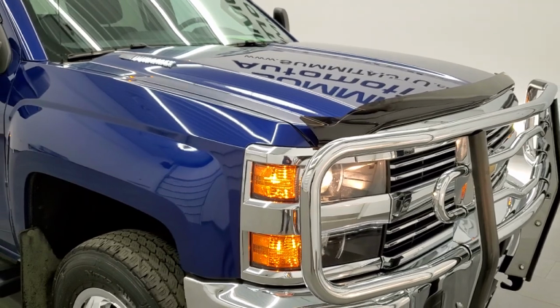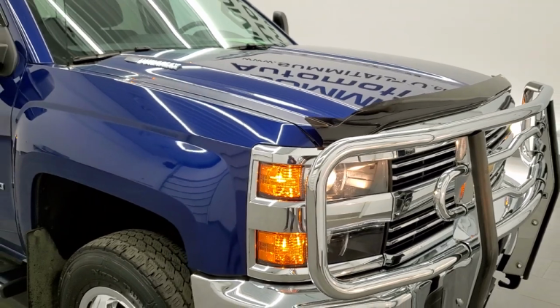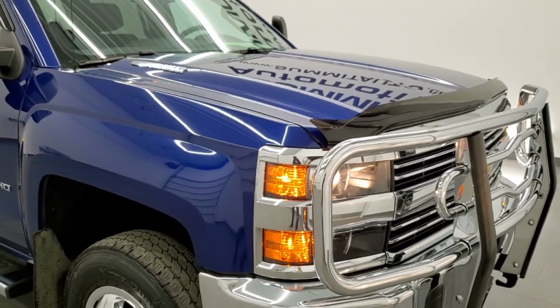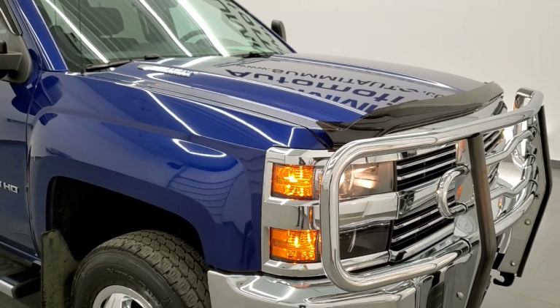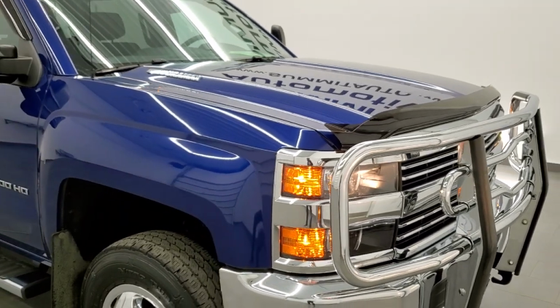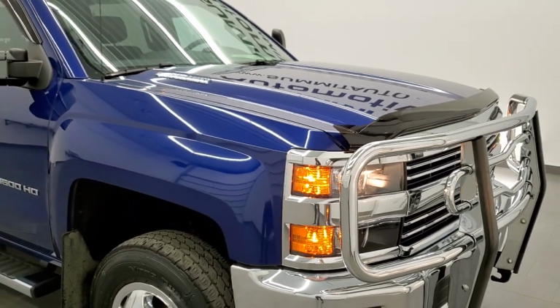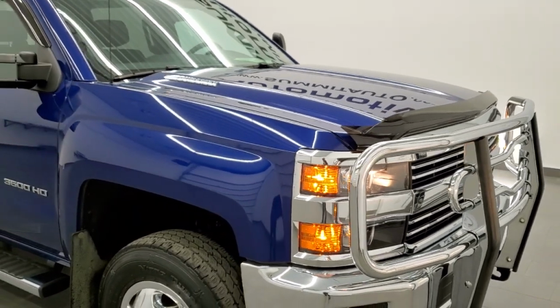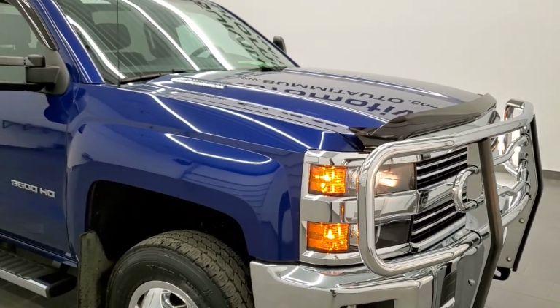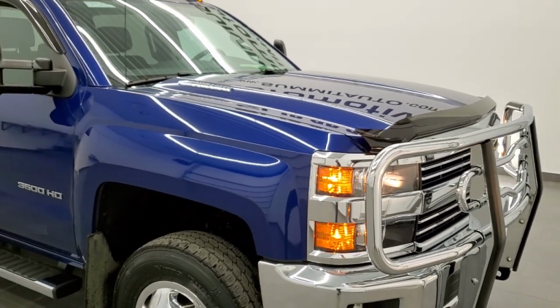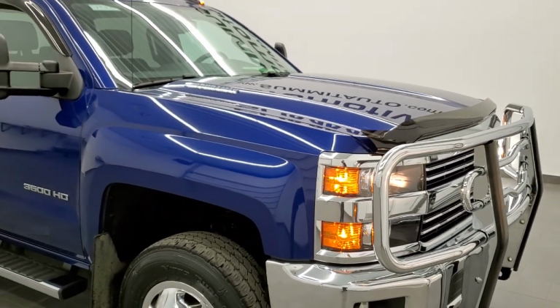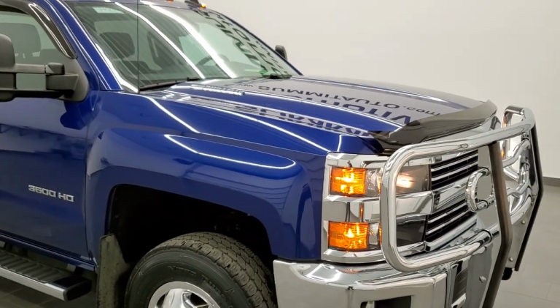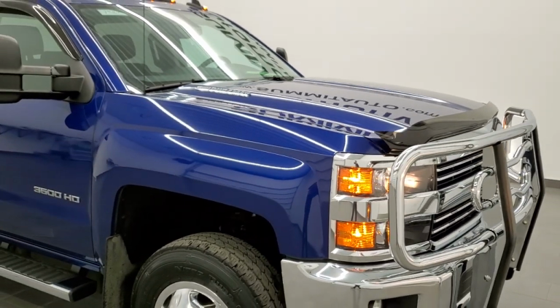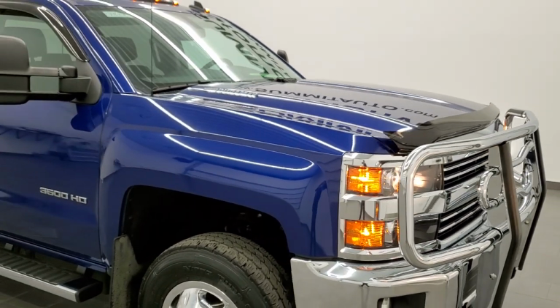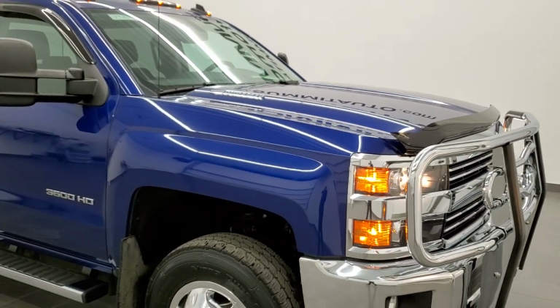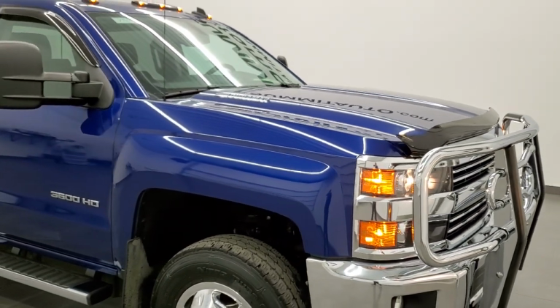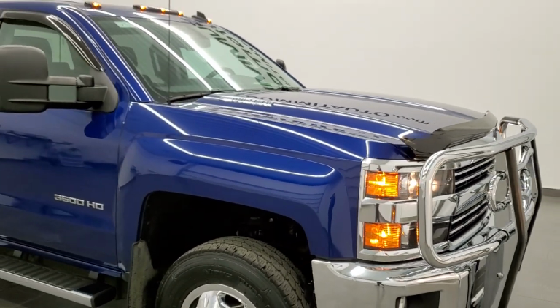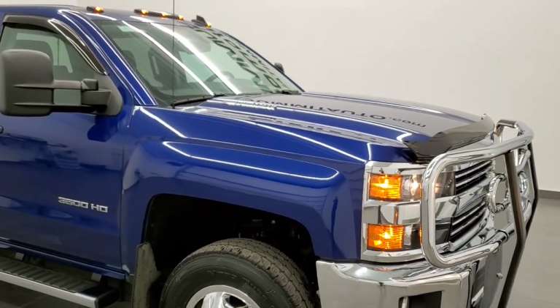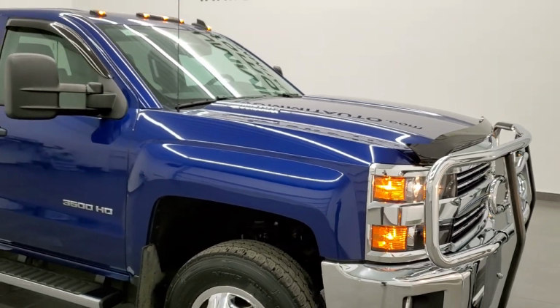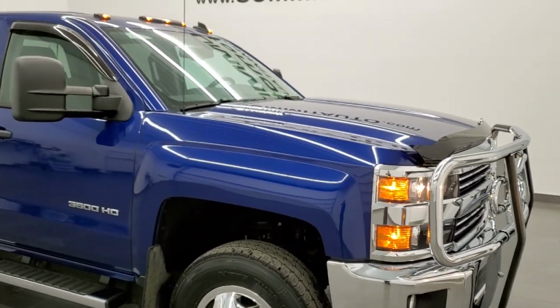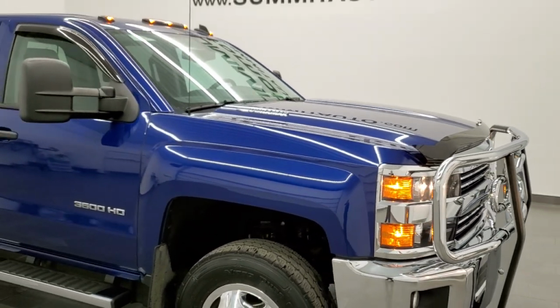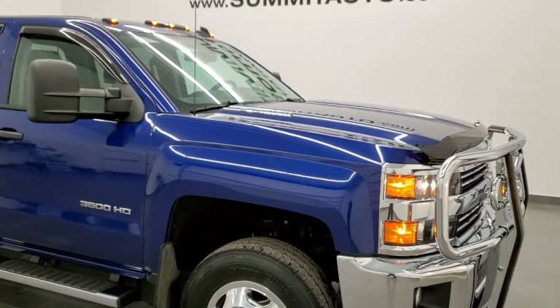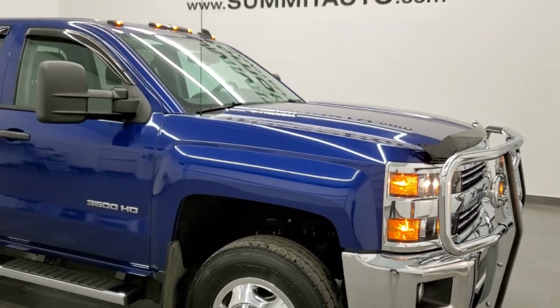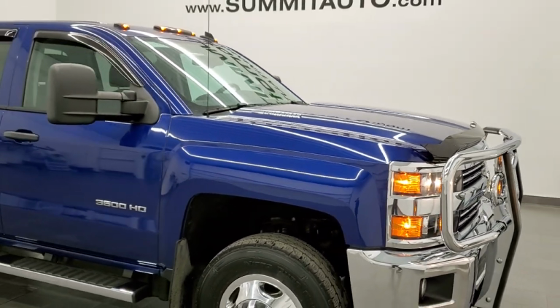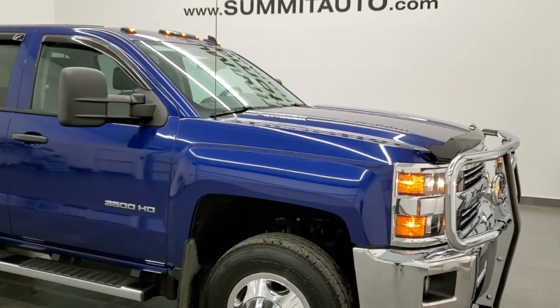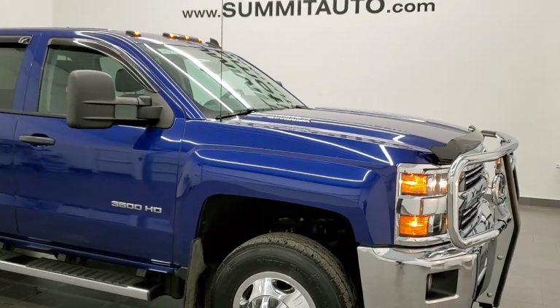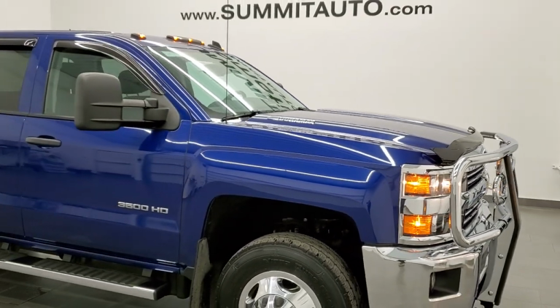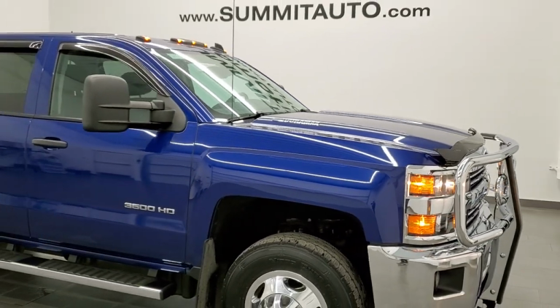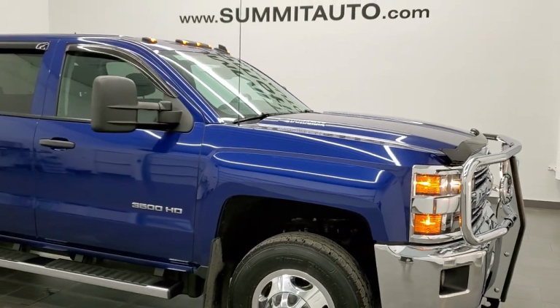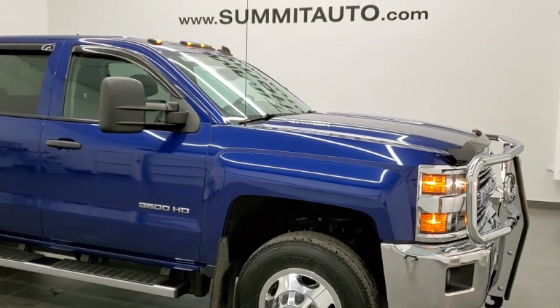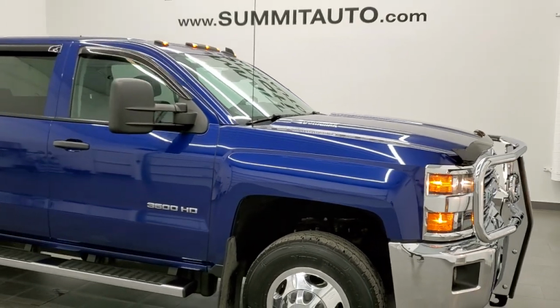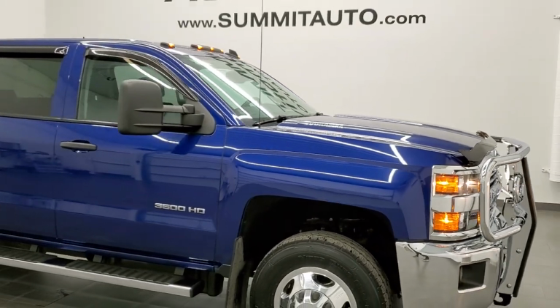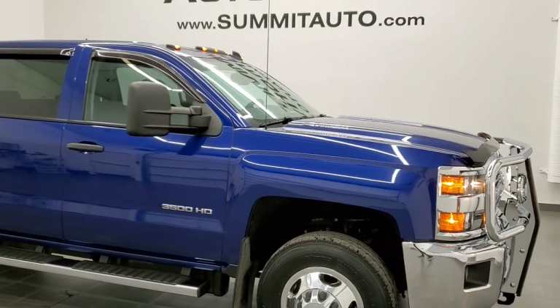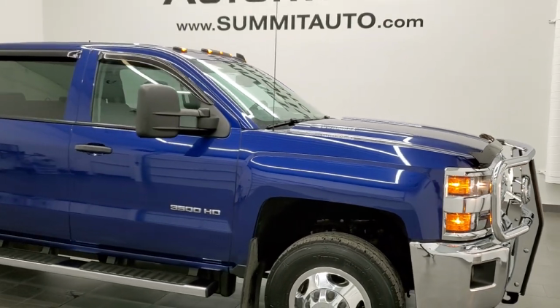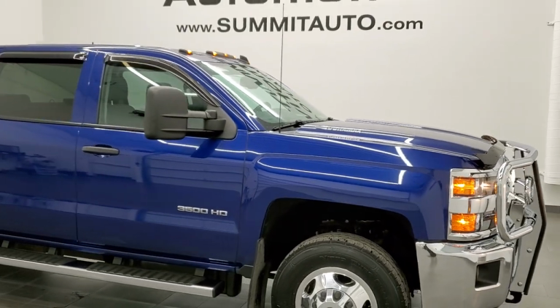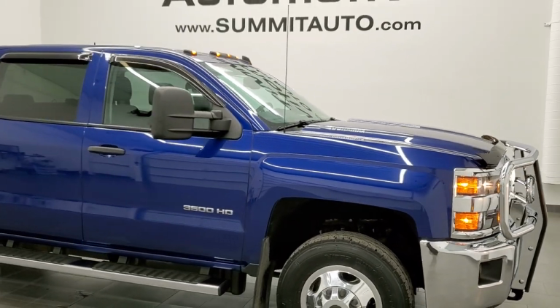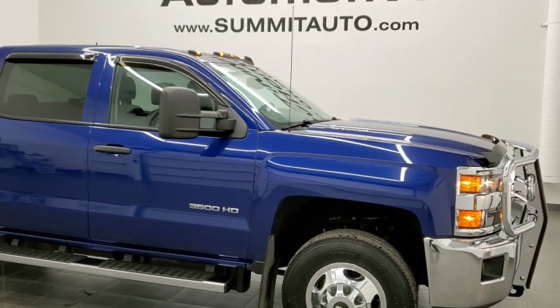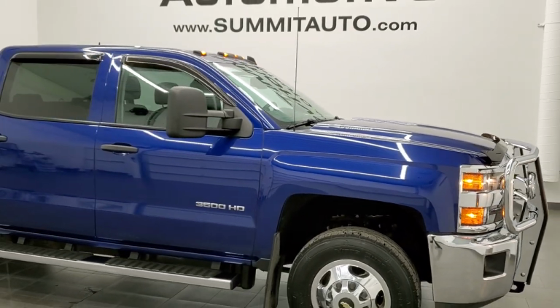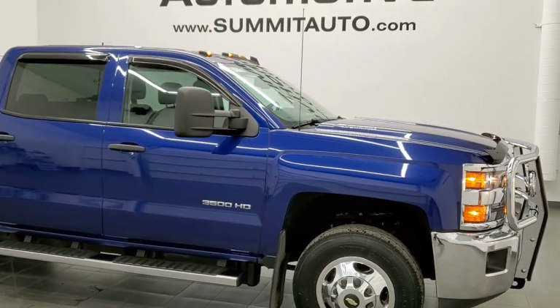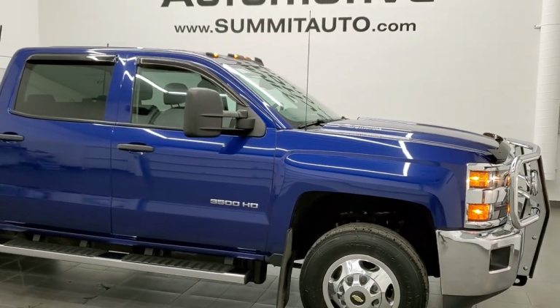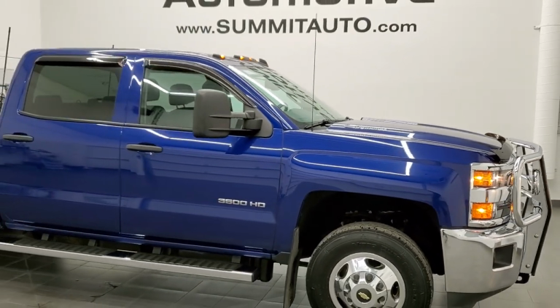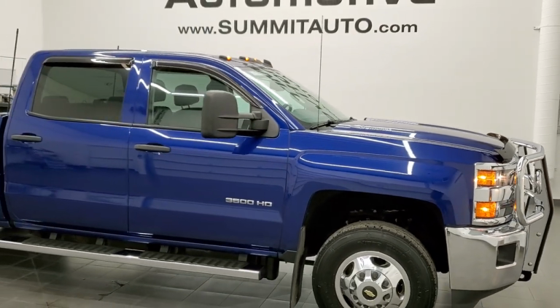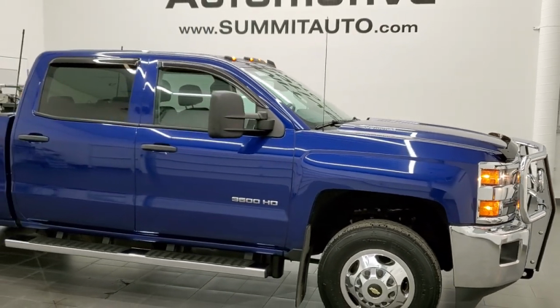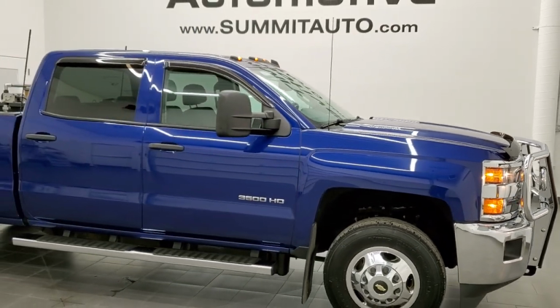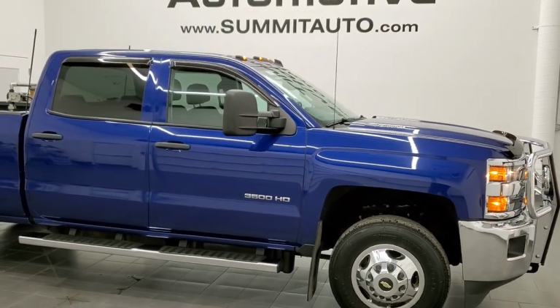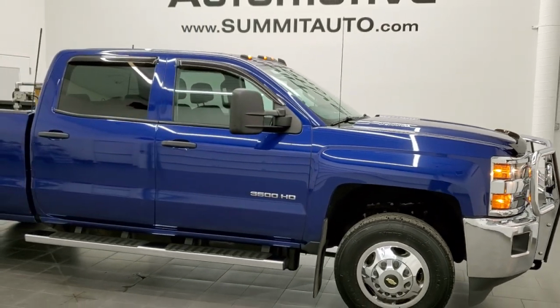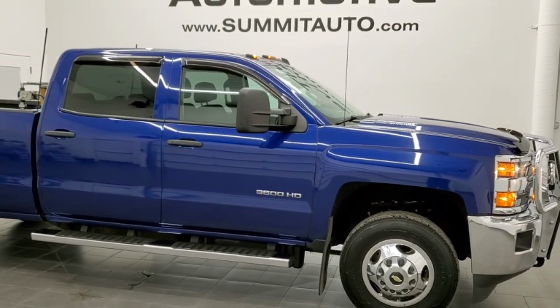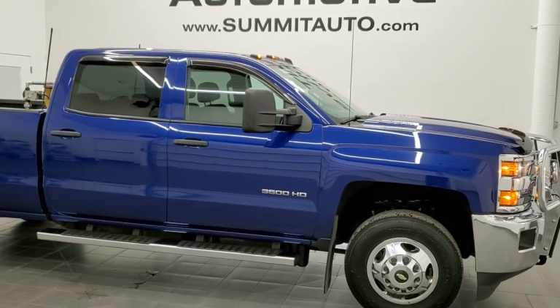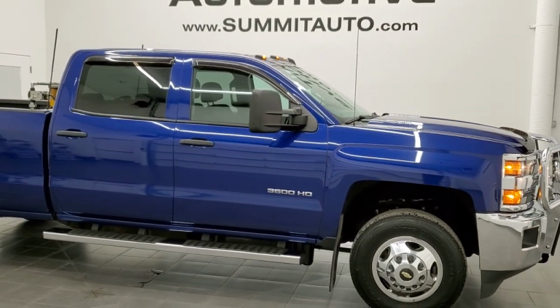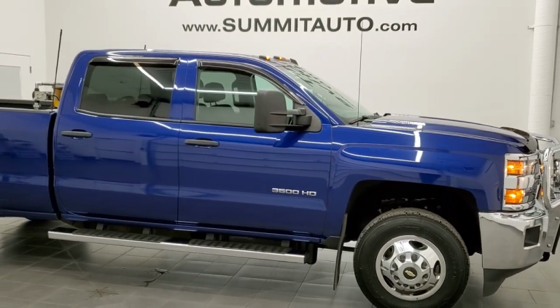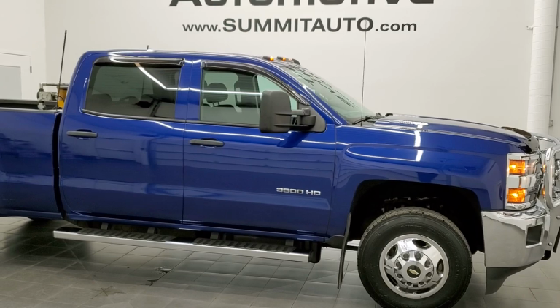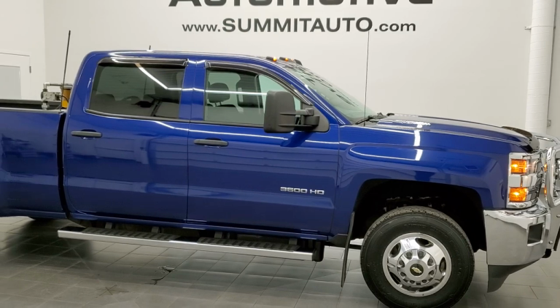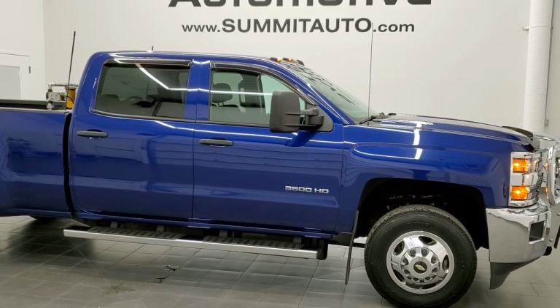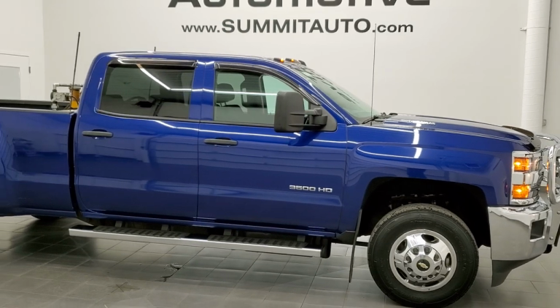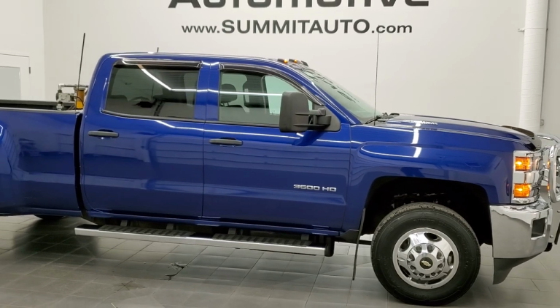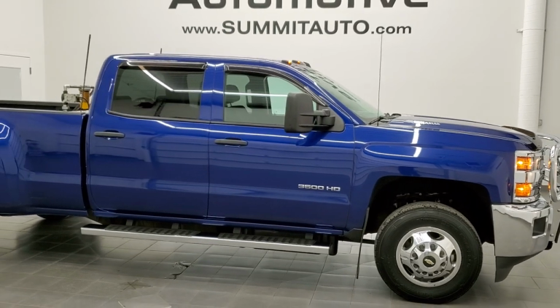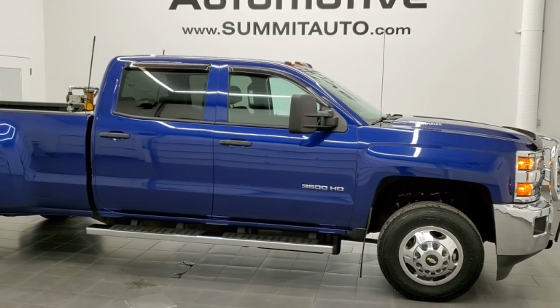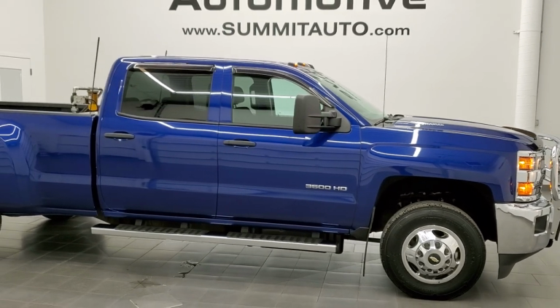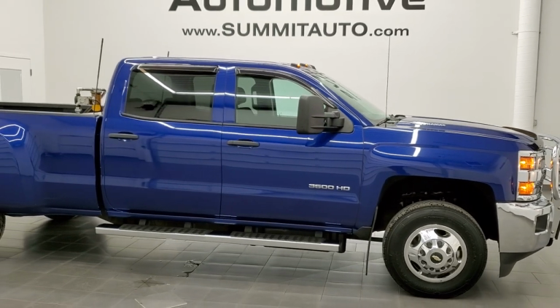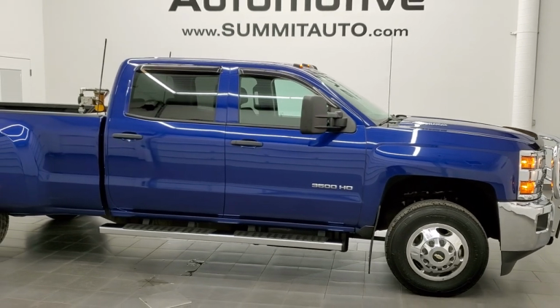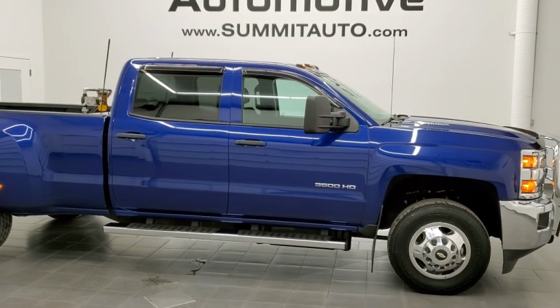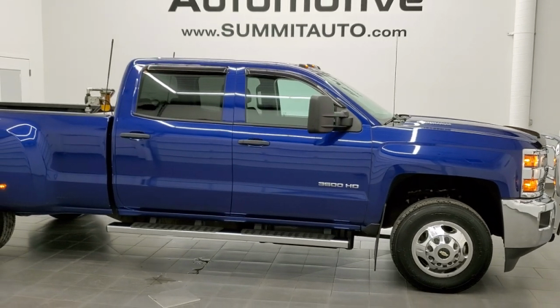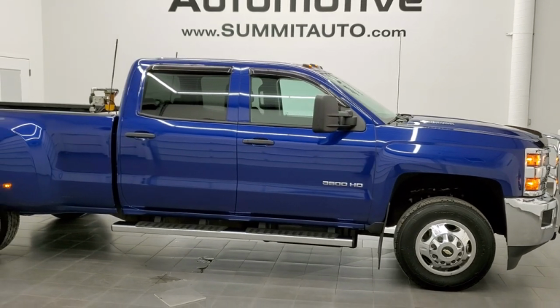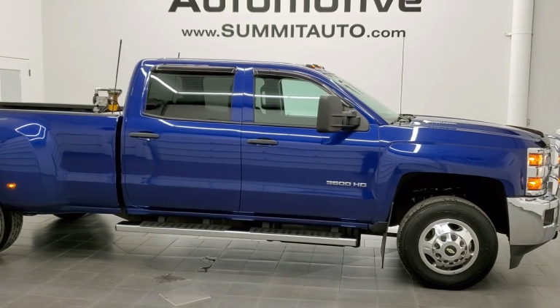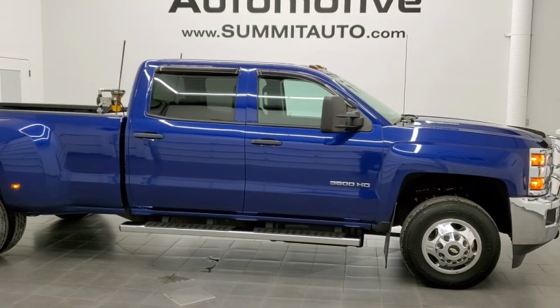I would highly recommend this truck from a quality and condition standpoint. To see more pictures of this truck or one of our other 450 new and used cars, trucks, SUVs, minivans, Wranglers, half tons, three quarter tons, and one tons, go to www.summitauto.com — full pictures and descriptions of every single vehicle from two locations.